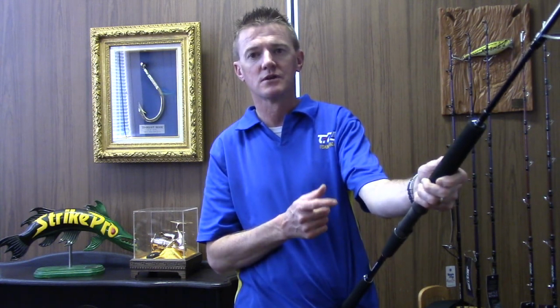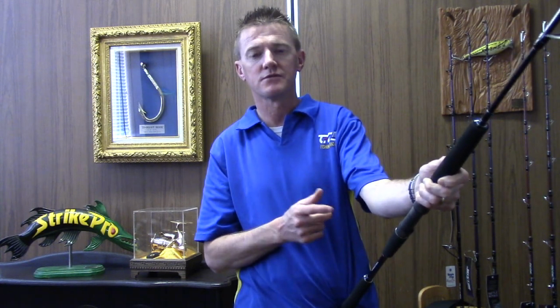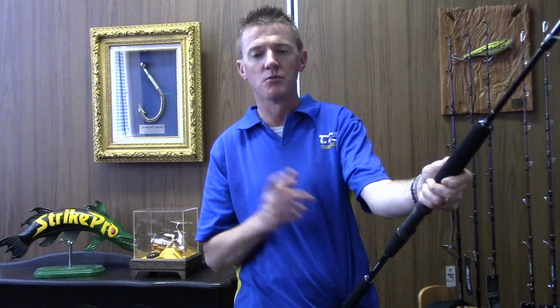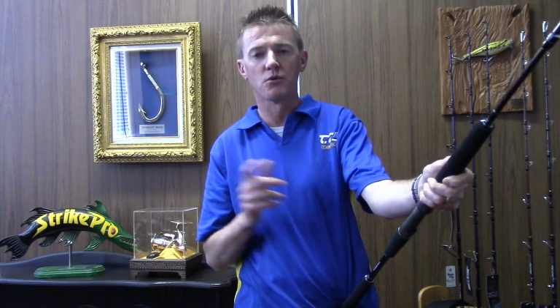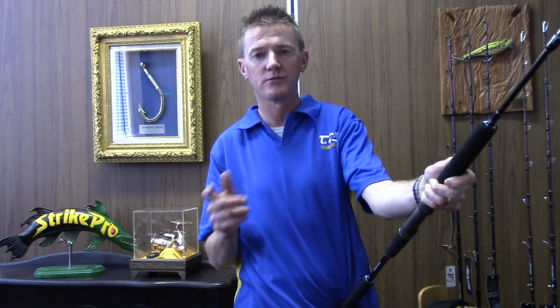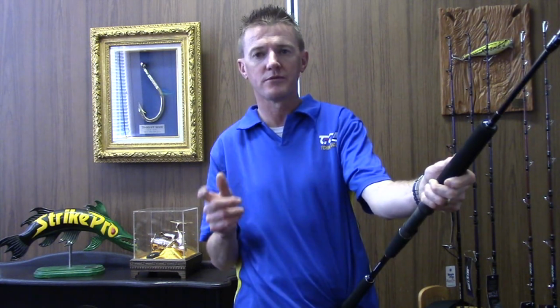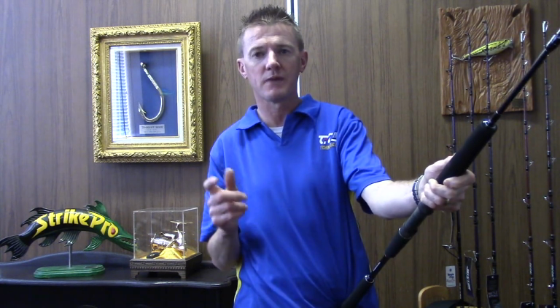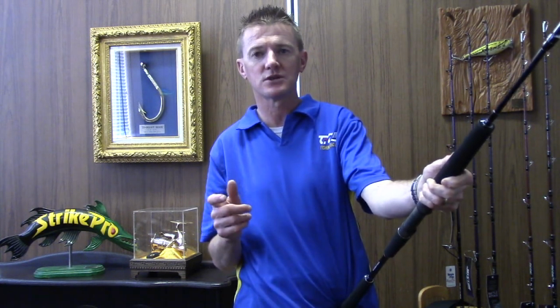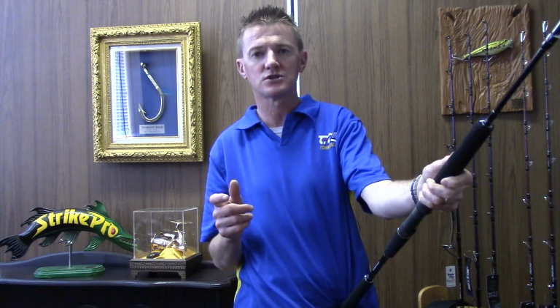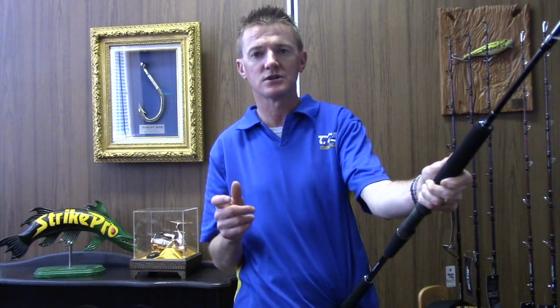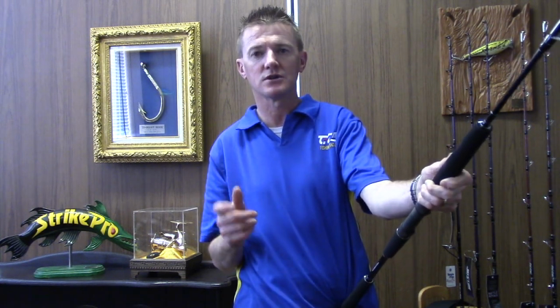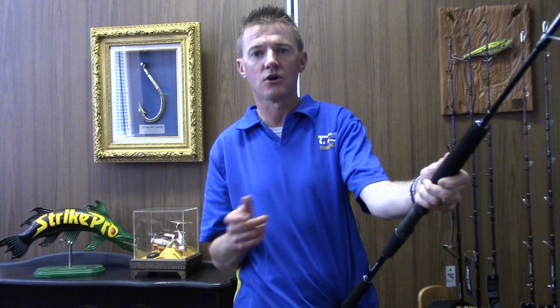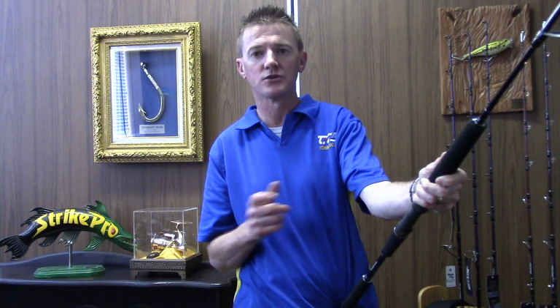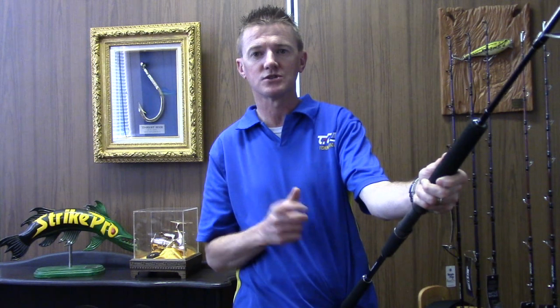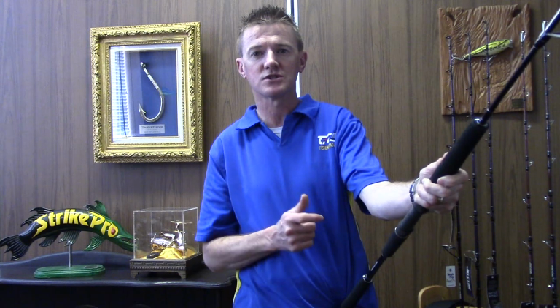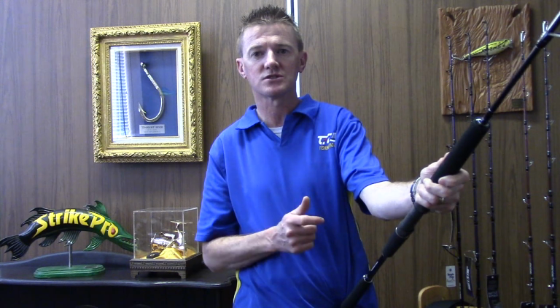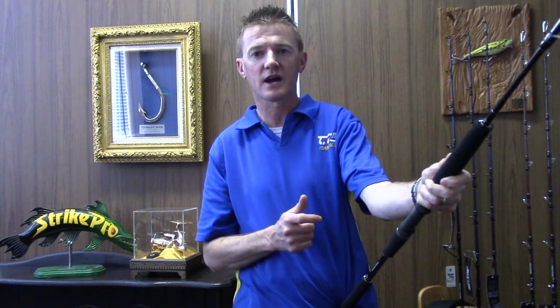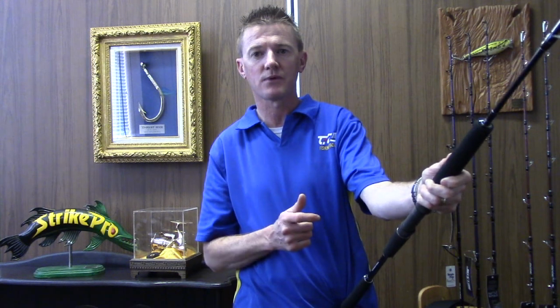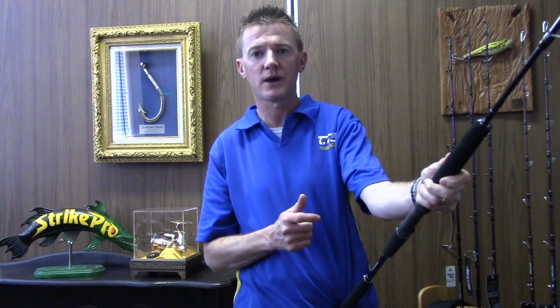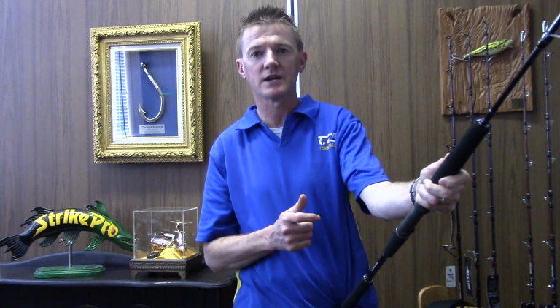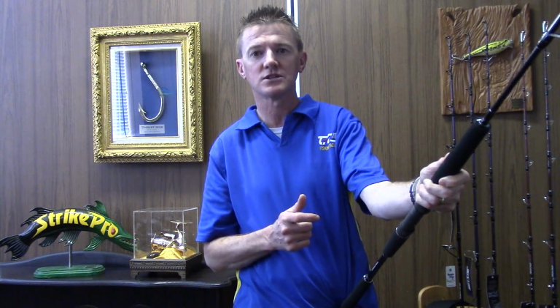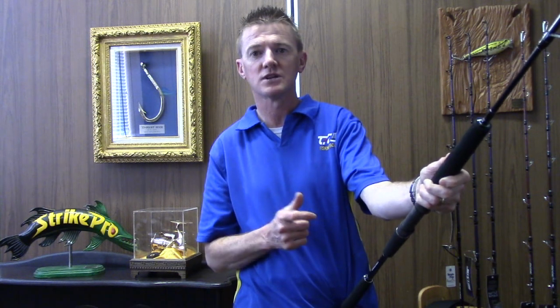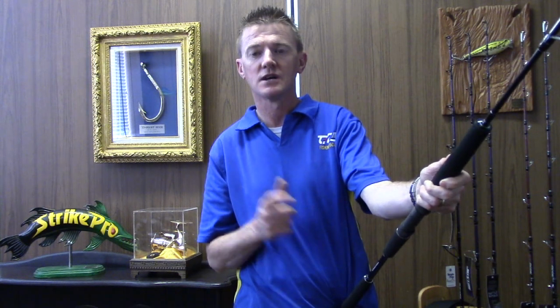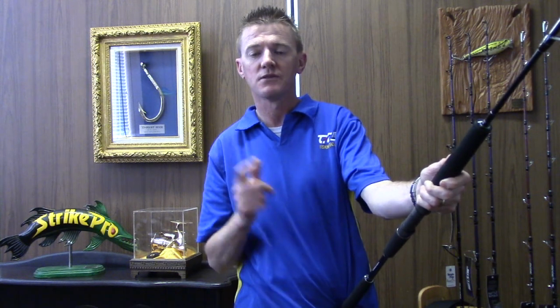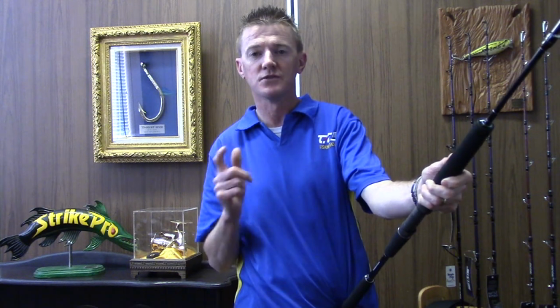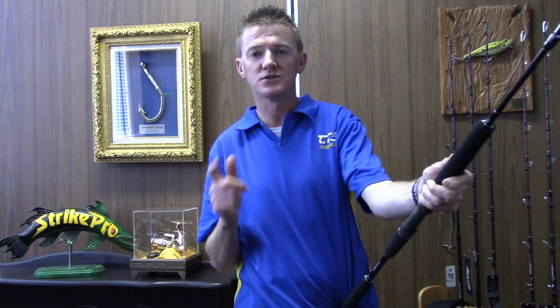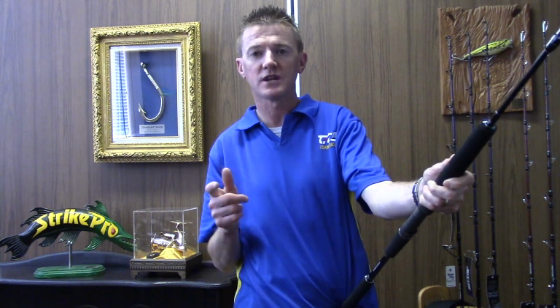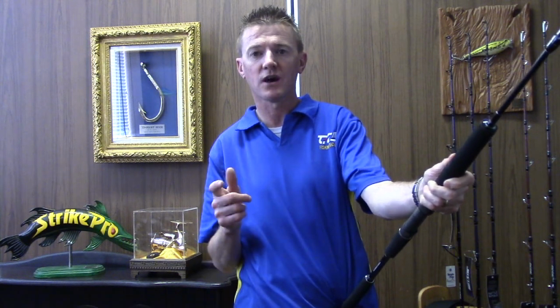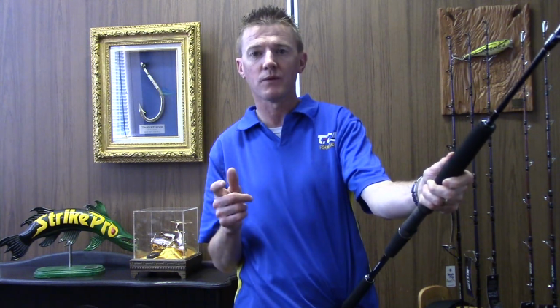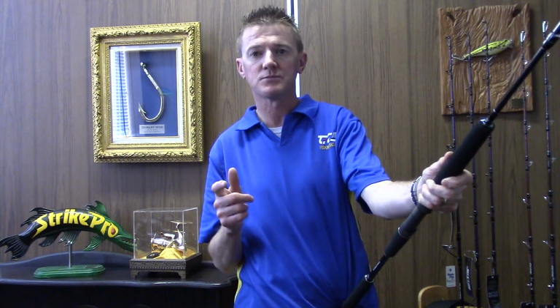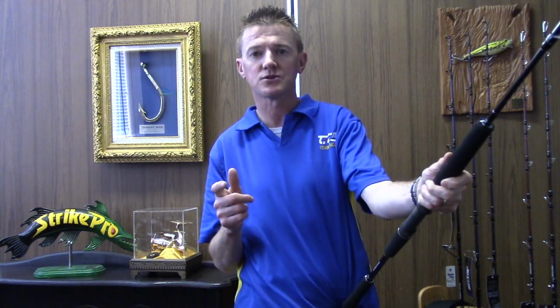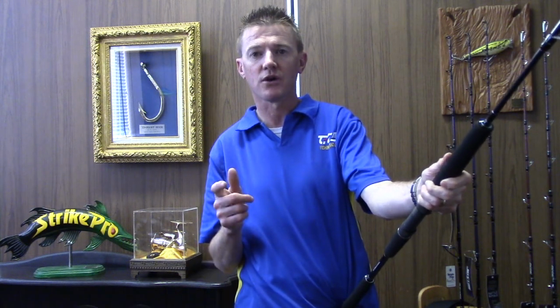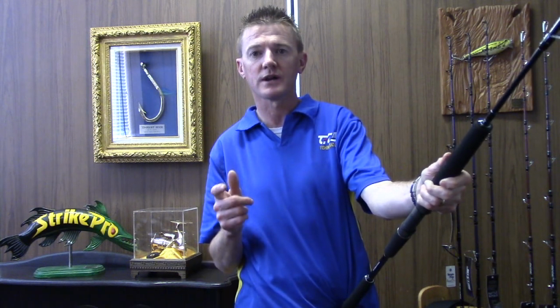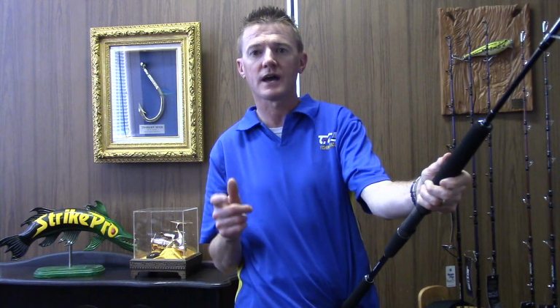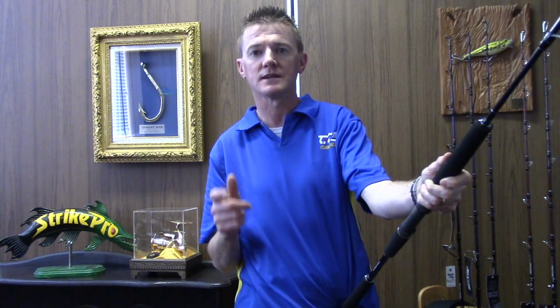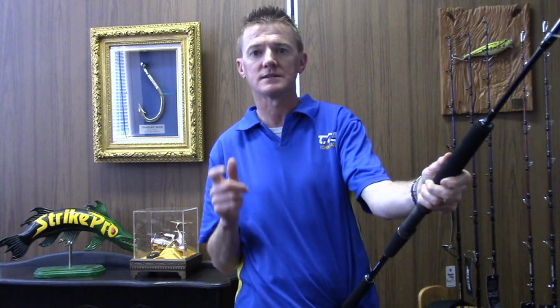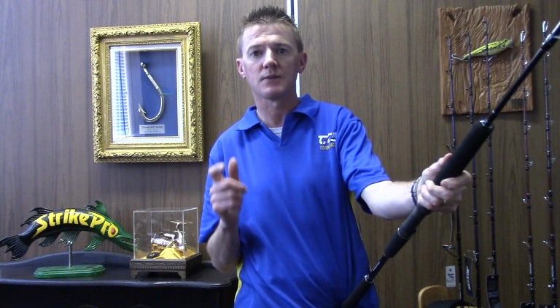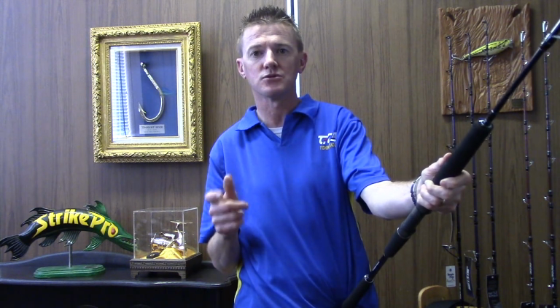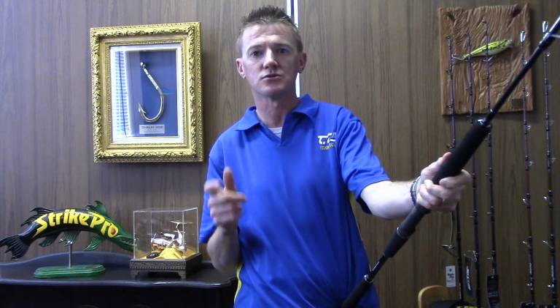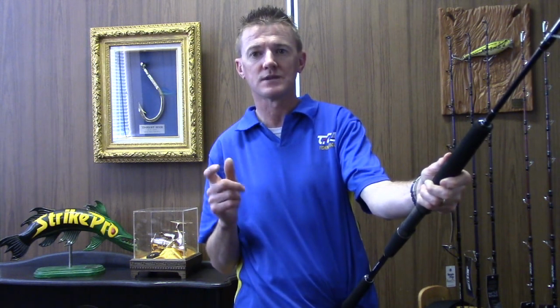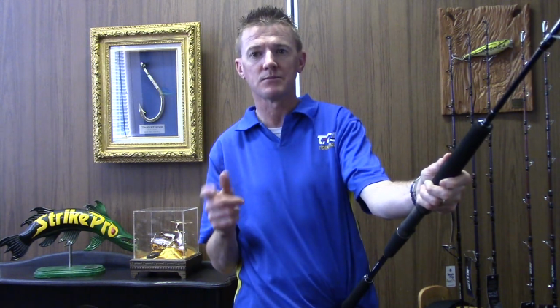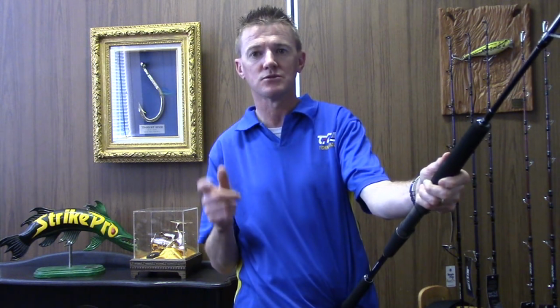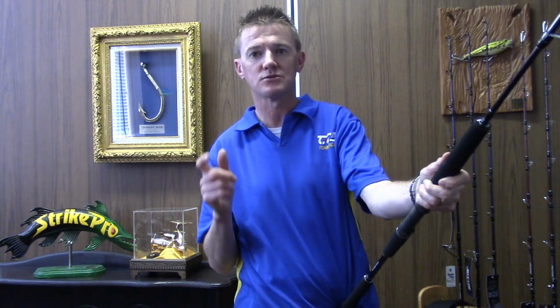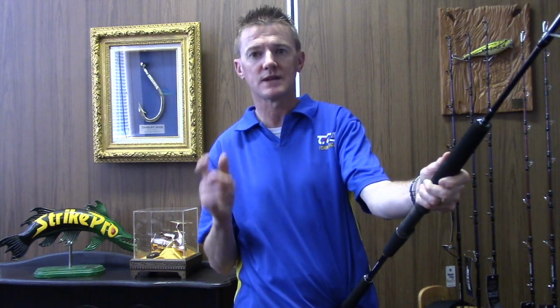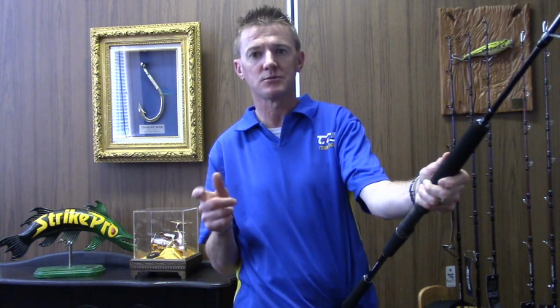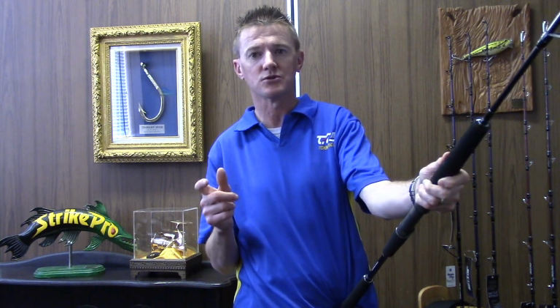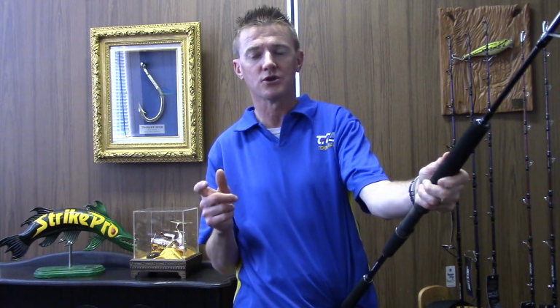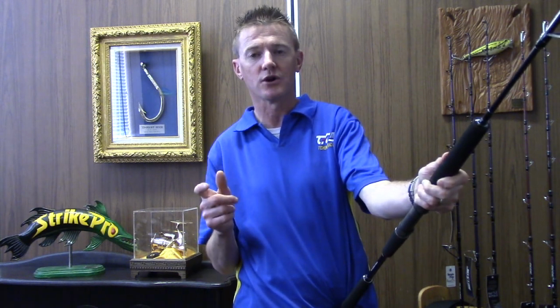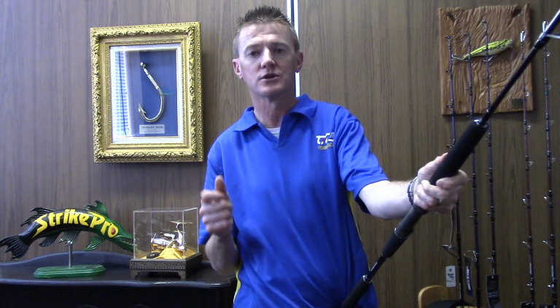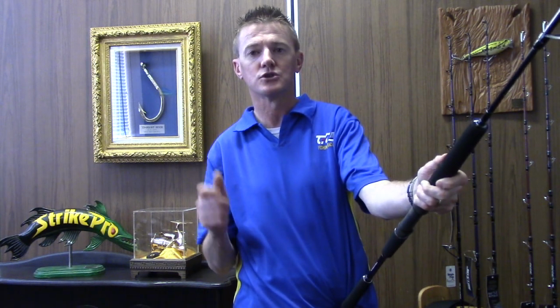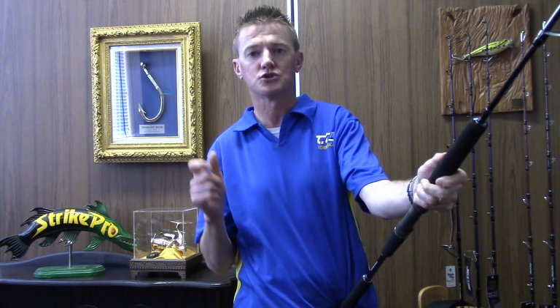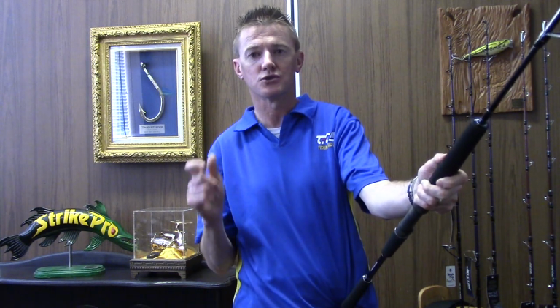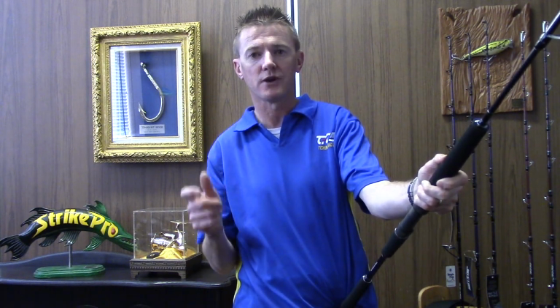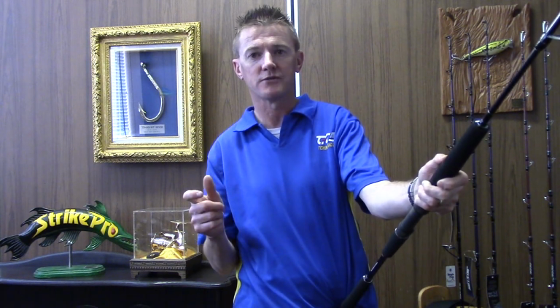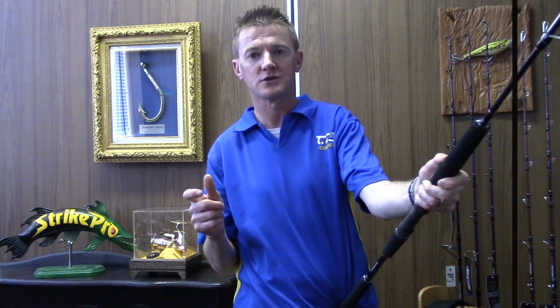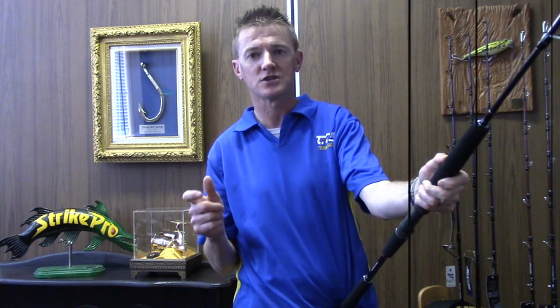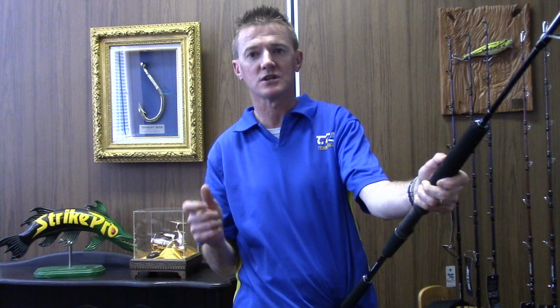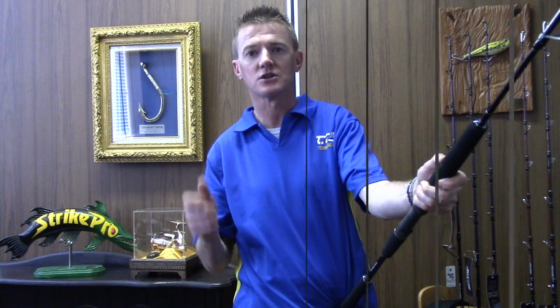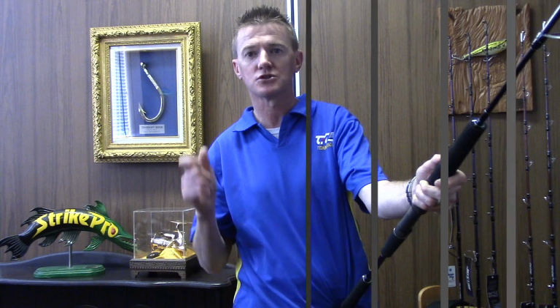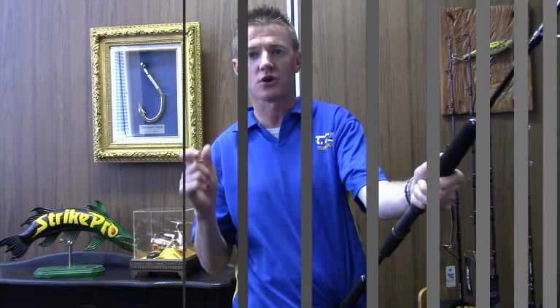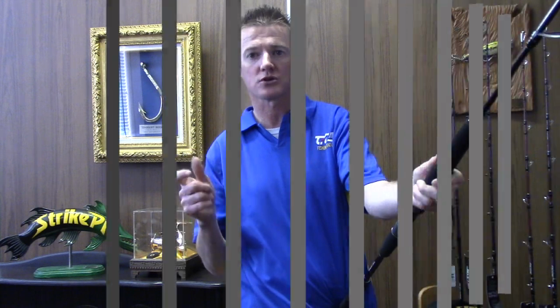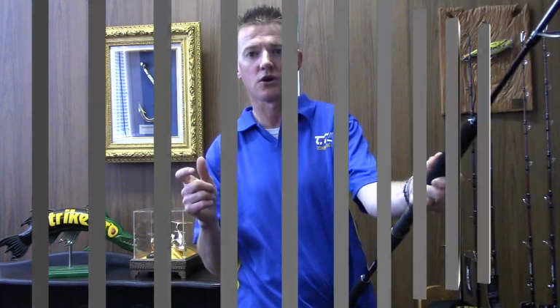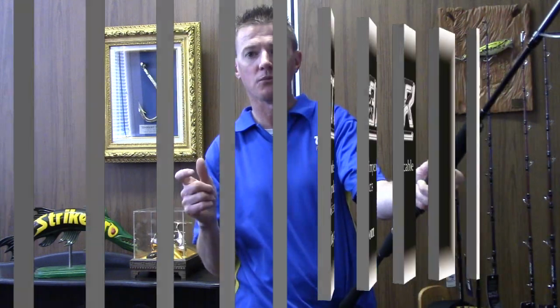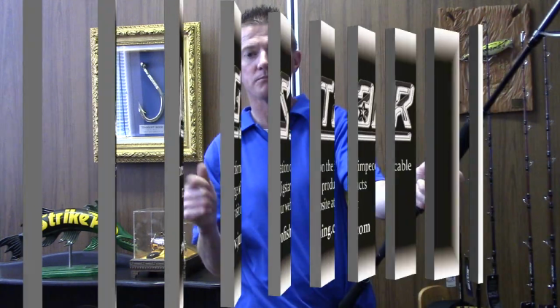For more information on the Jigstar range, visit our website at www.jurofishing.com.